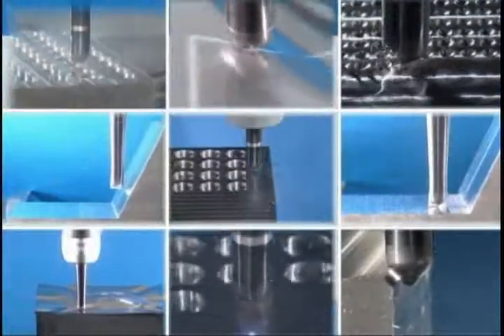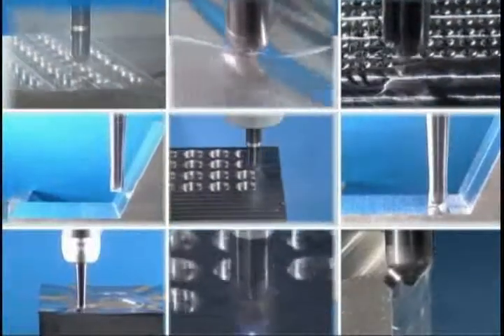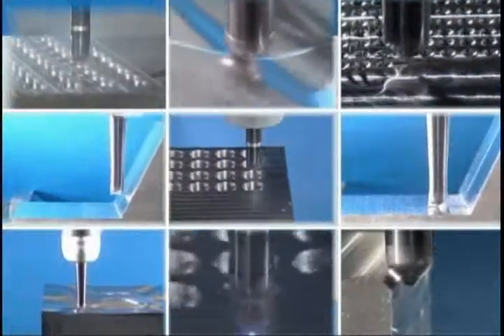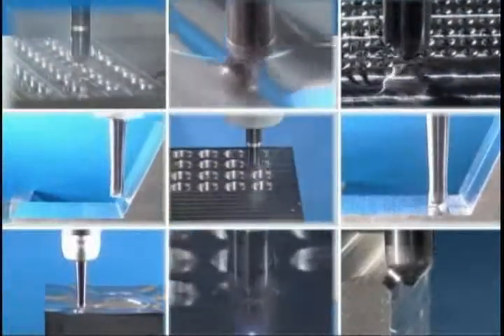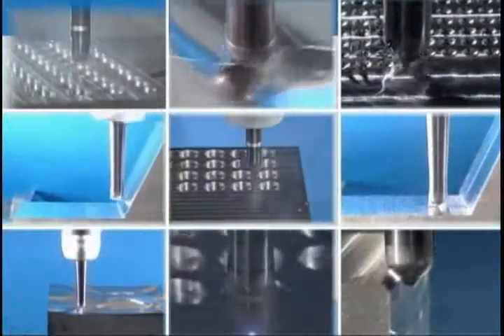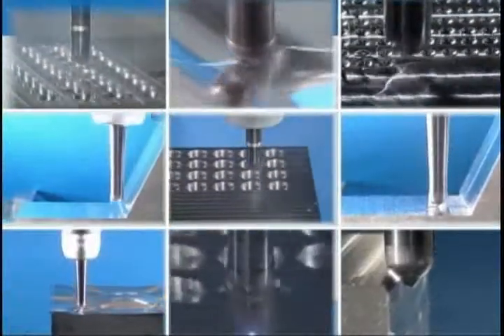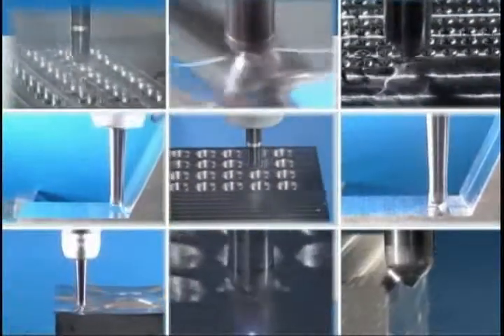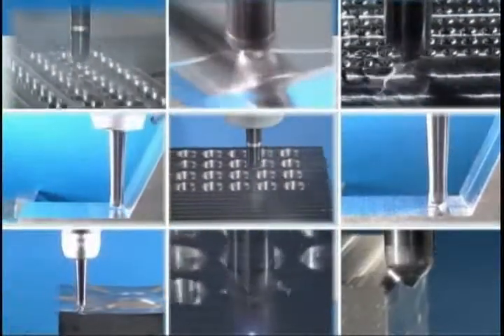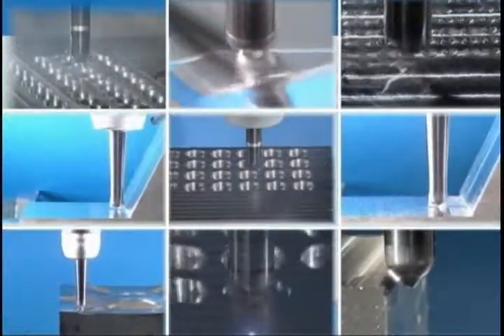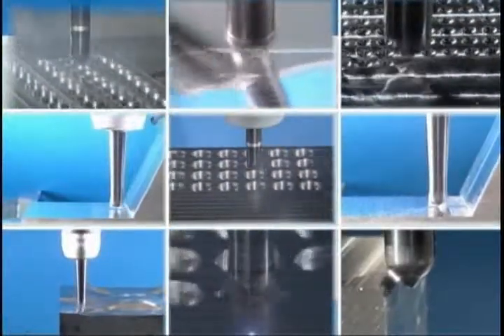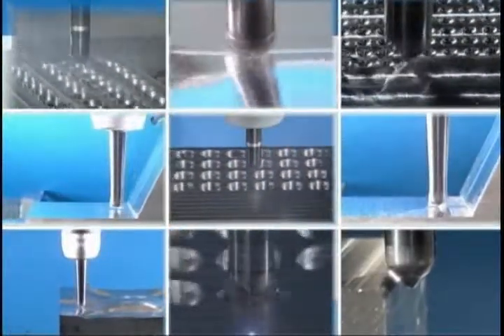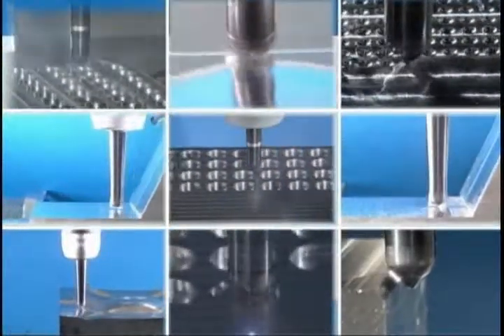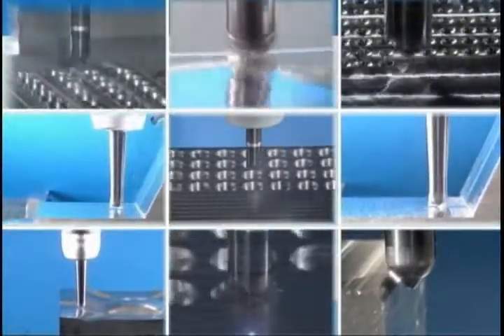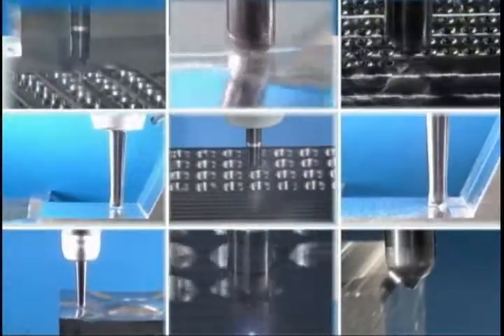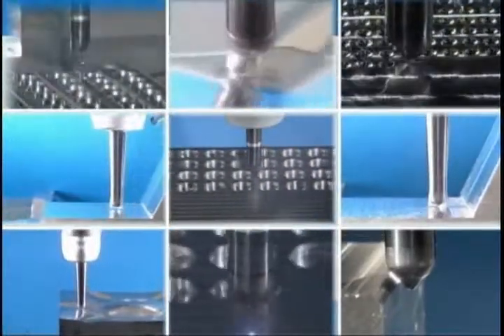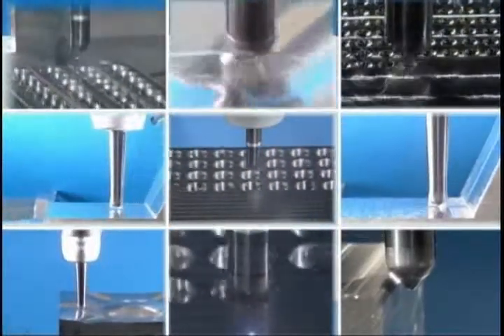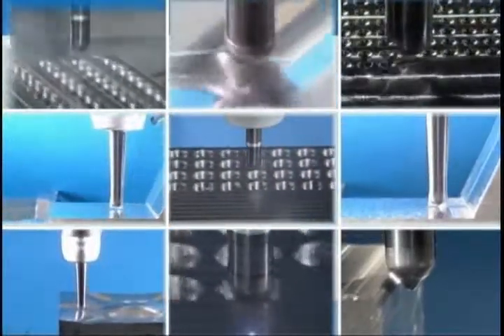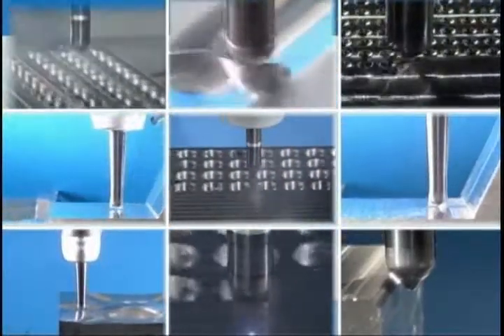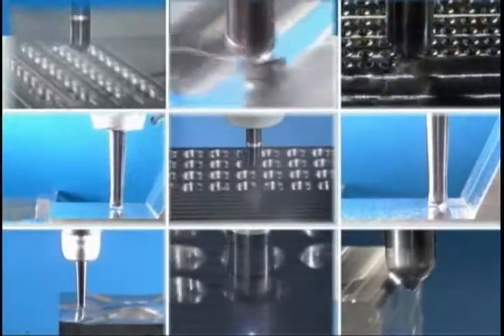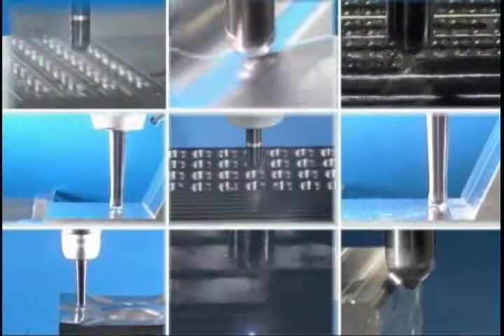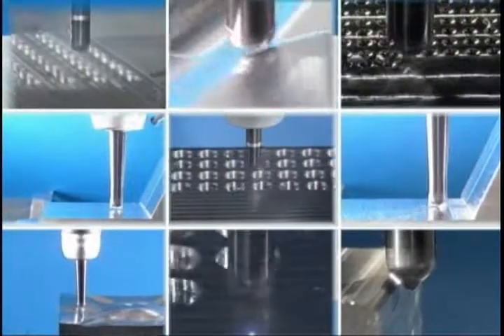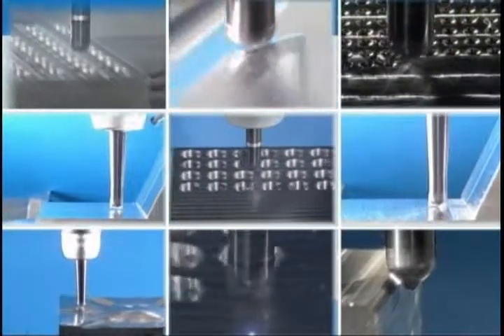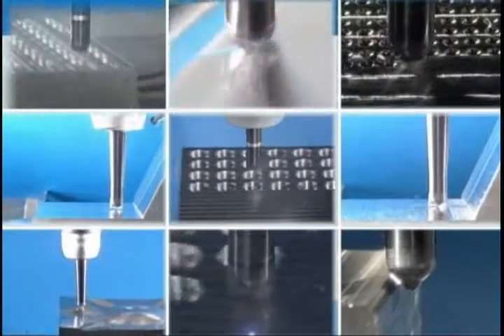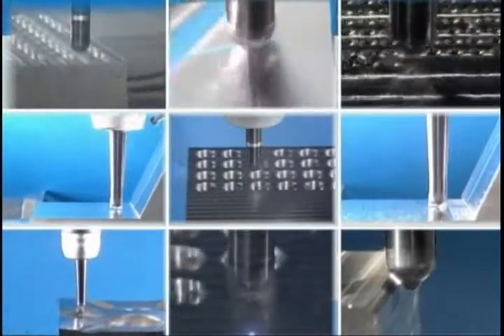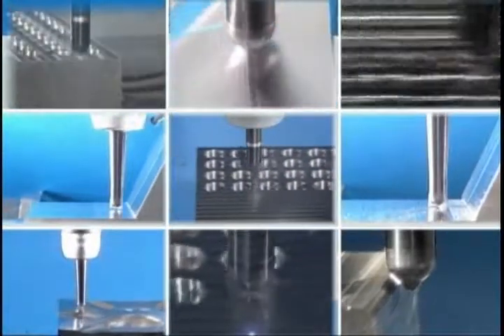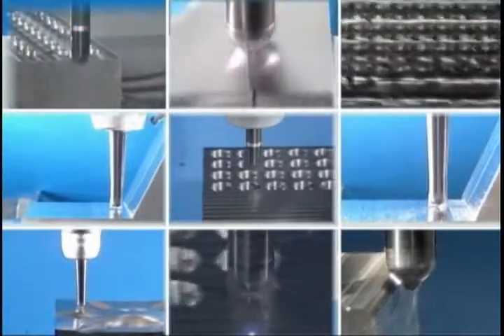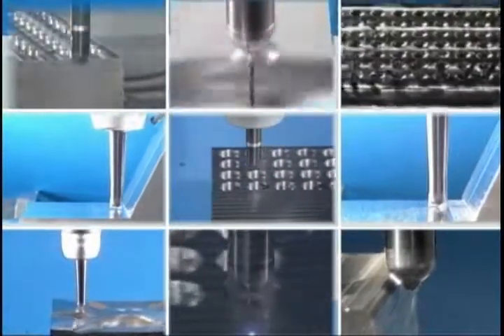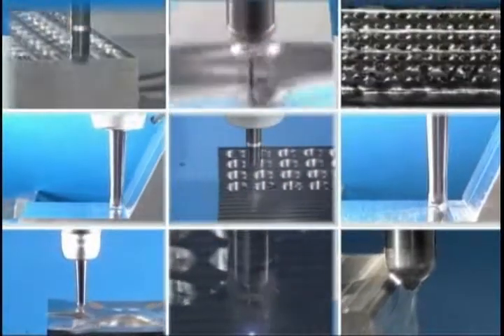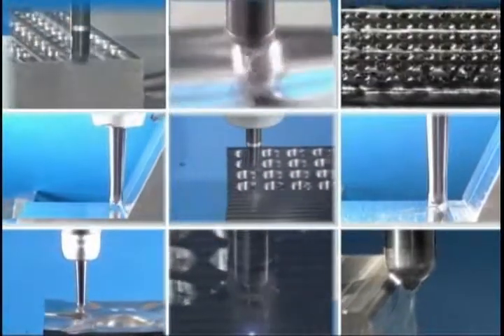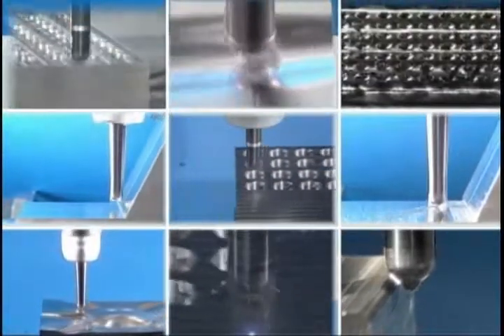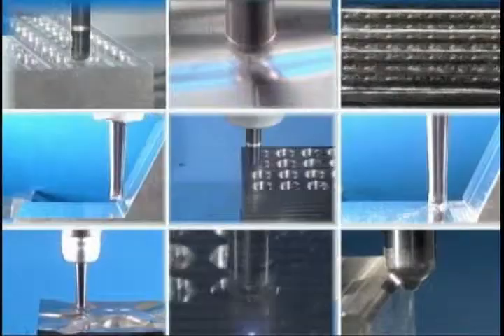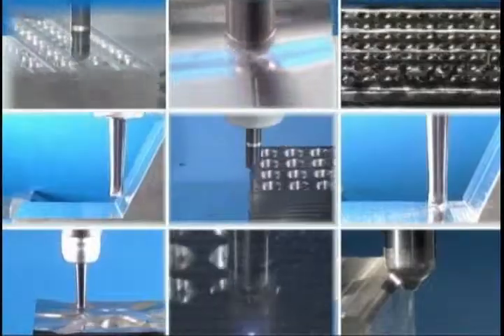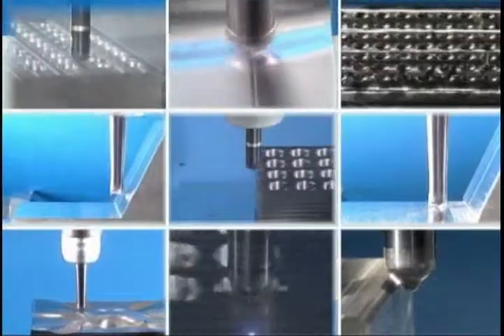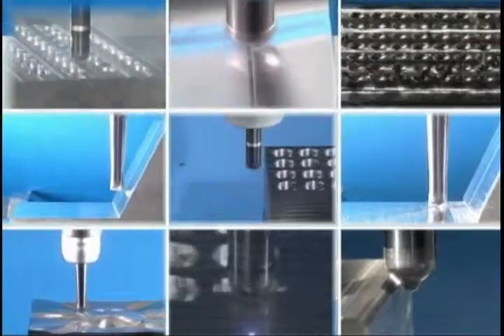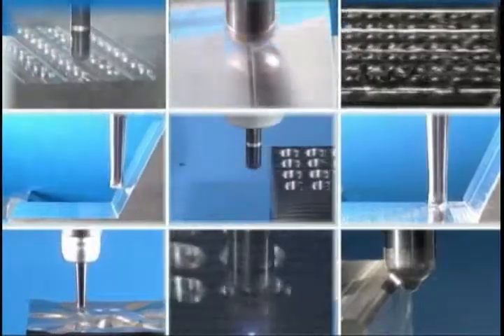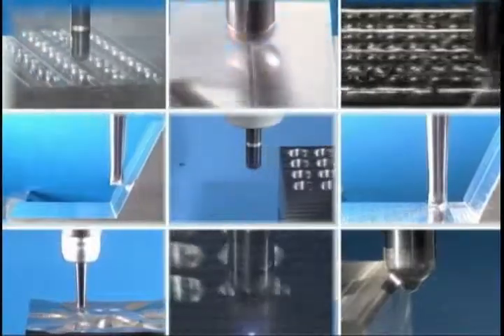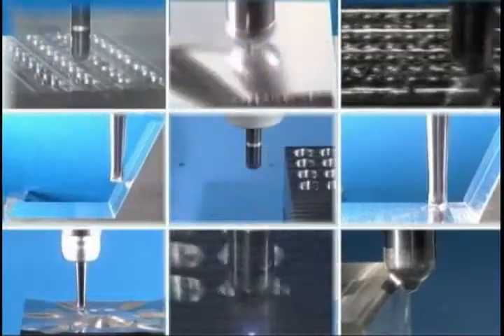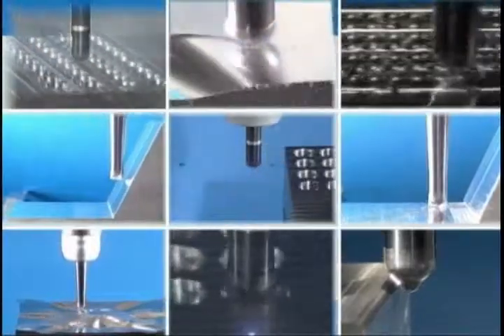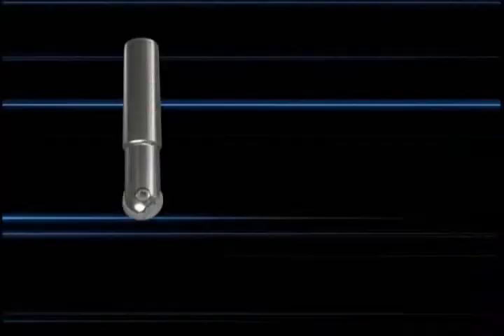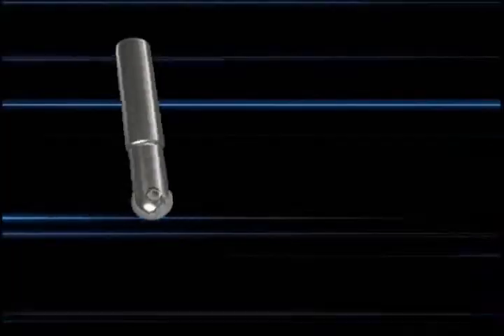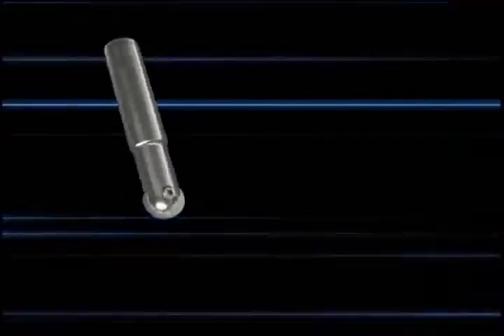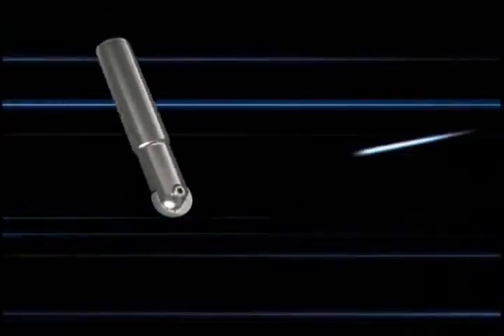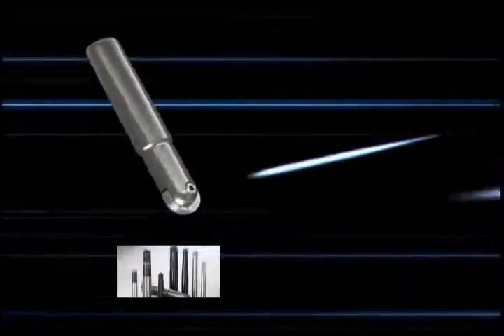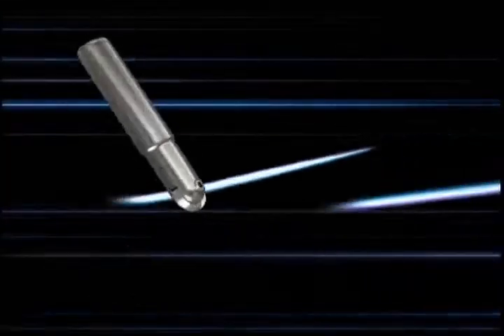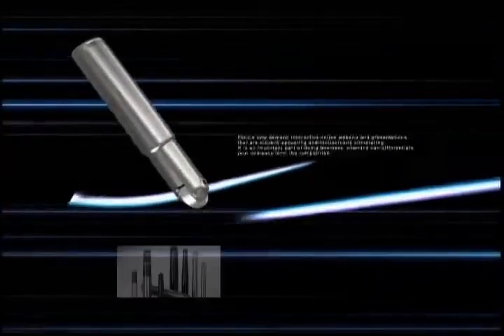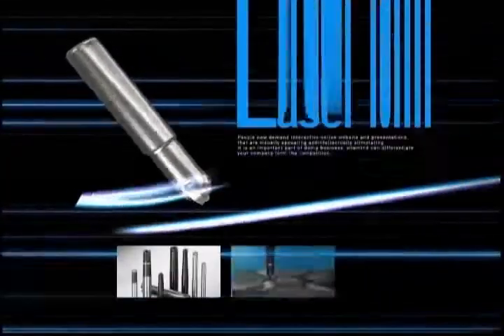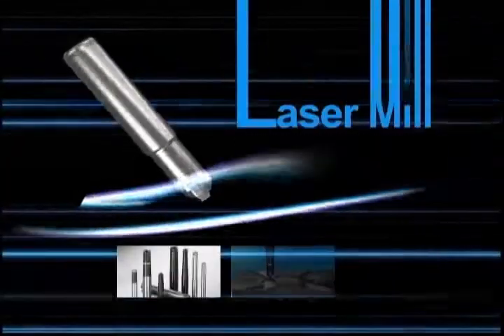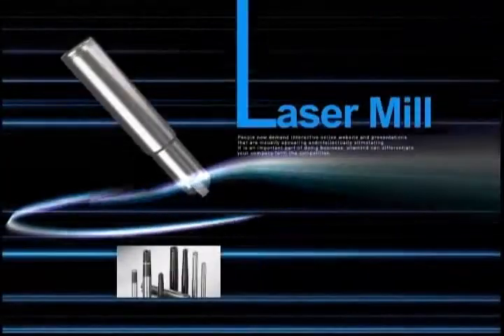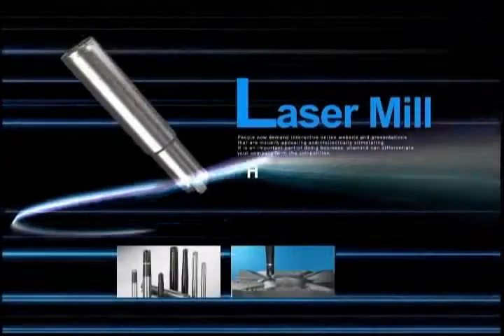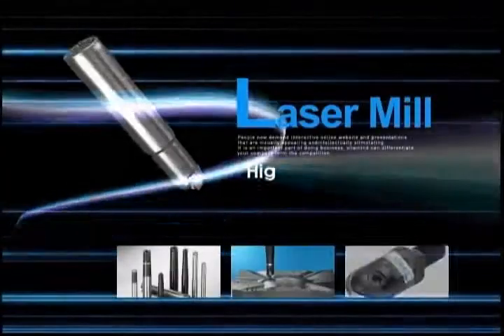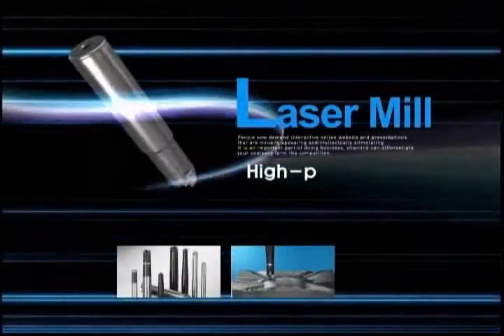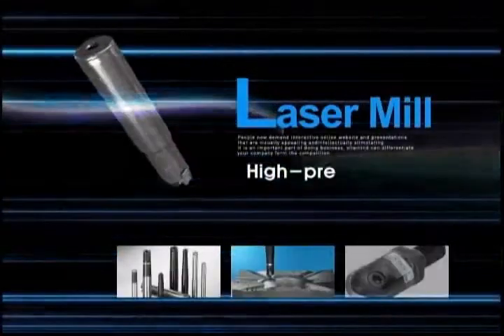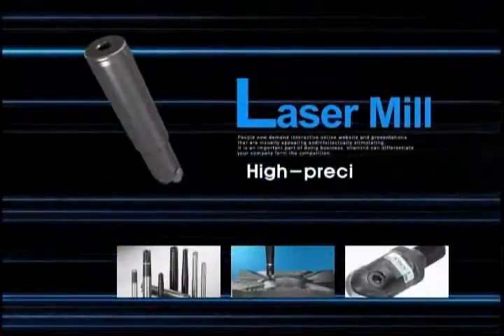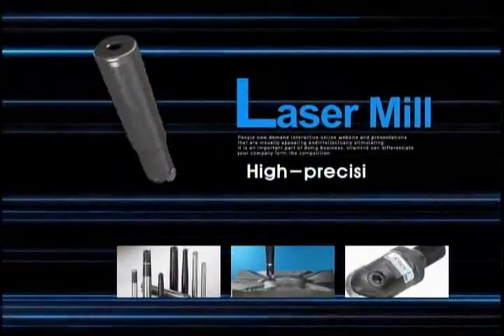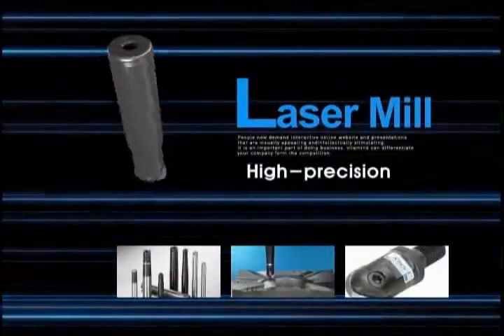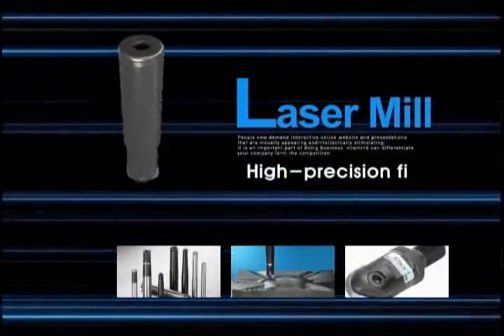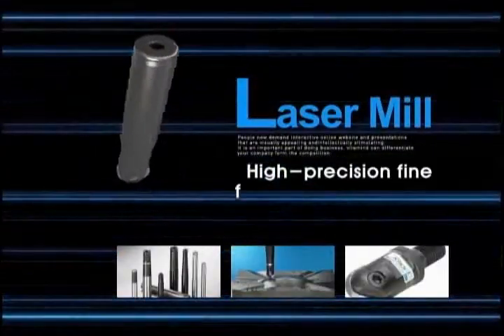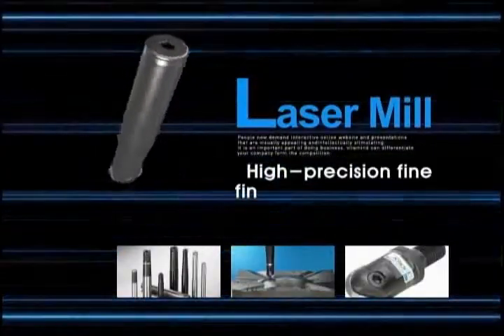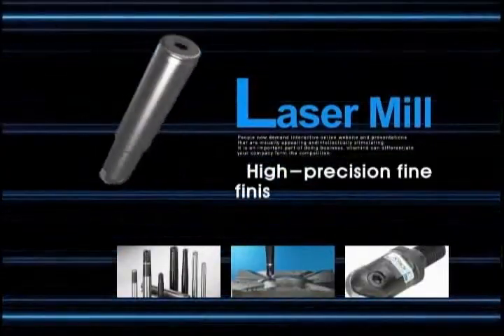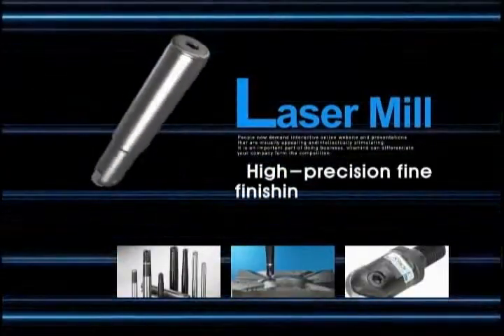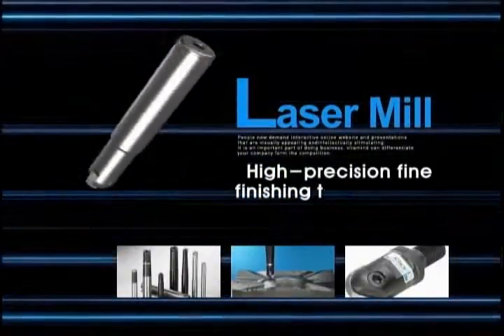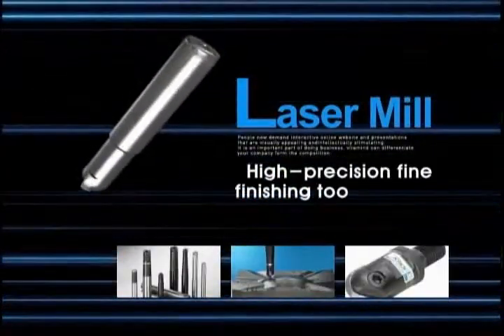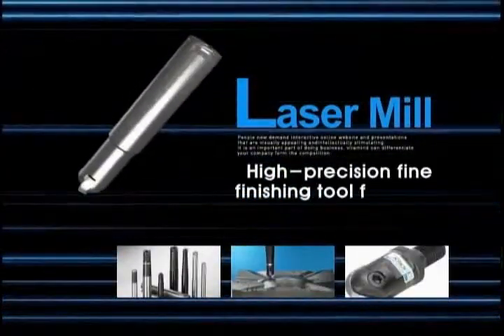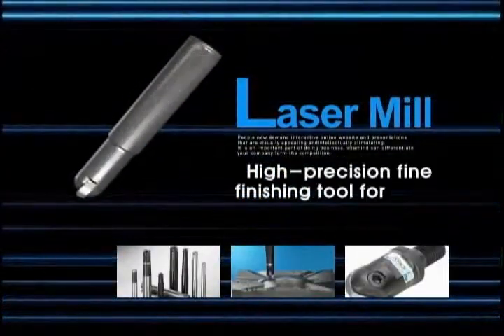Tool for precise fine finishing of mold: Corloy Laser Mill. It promises more precise processing.